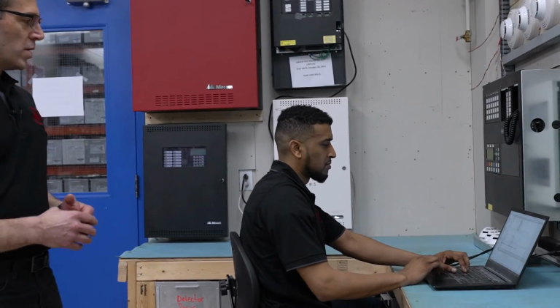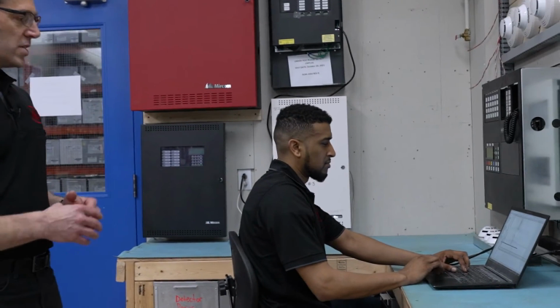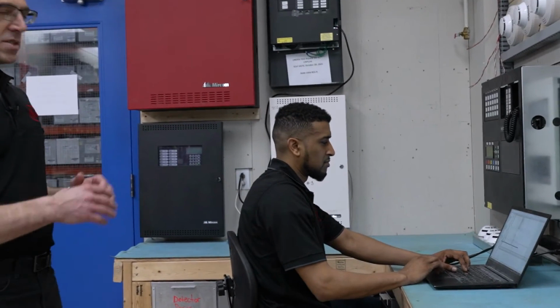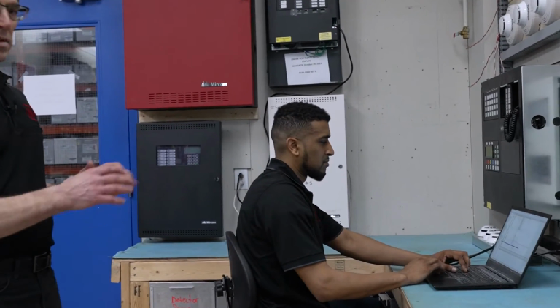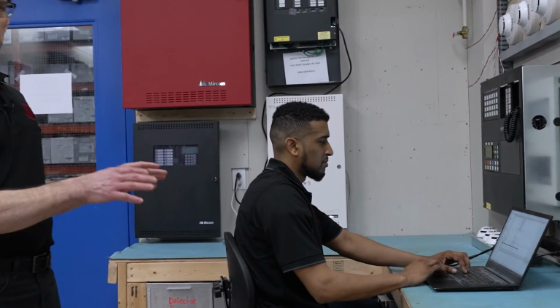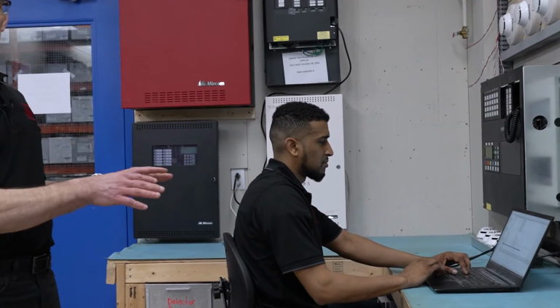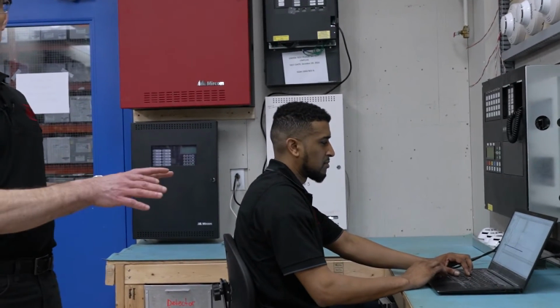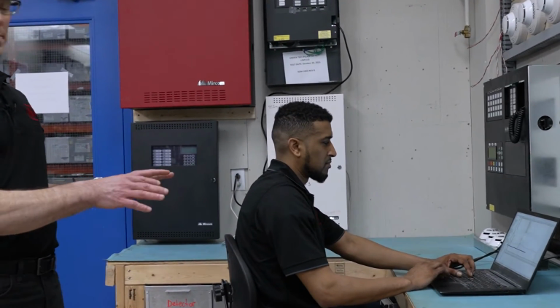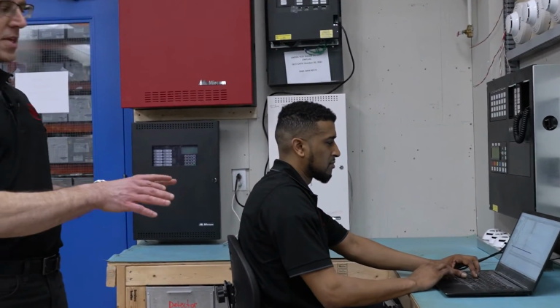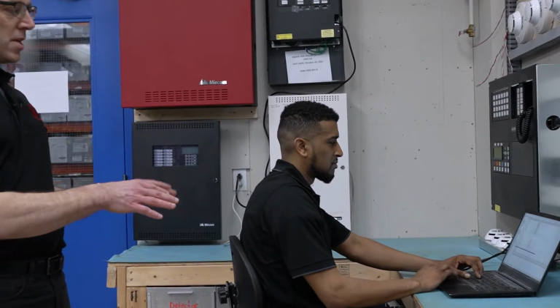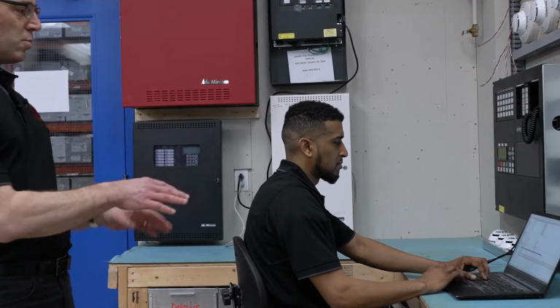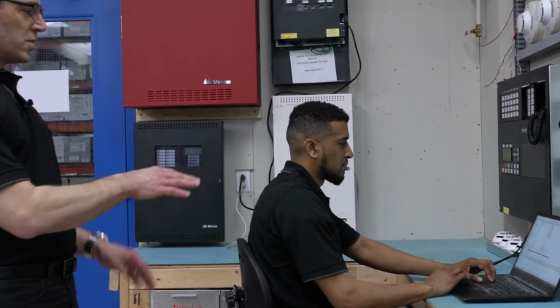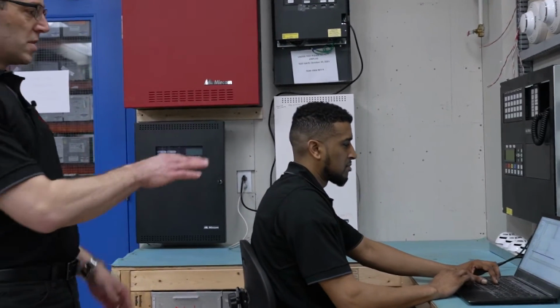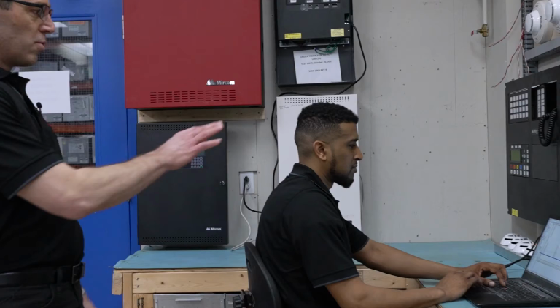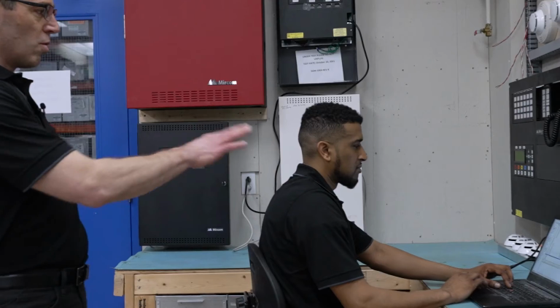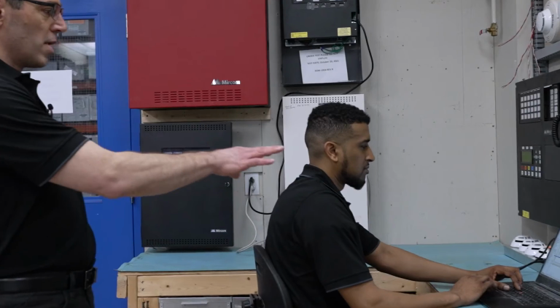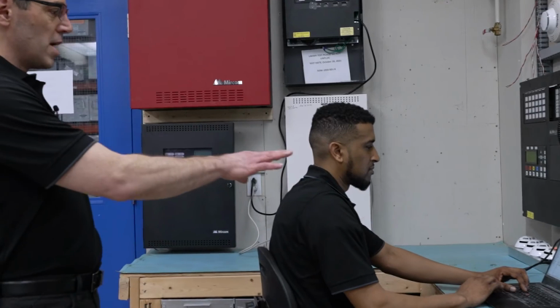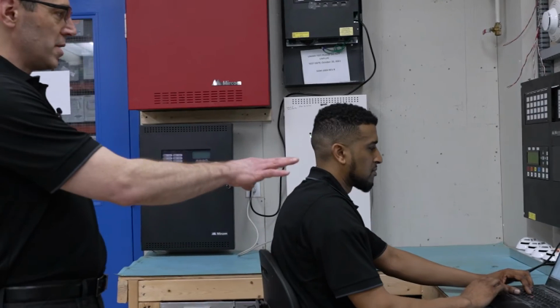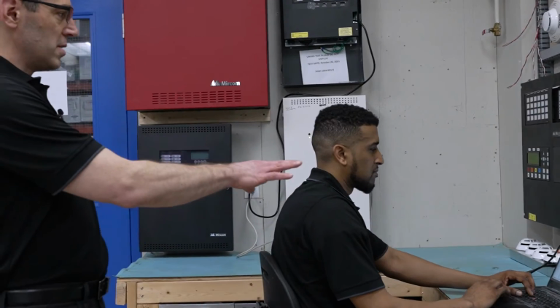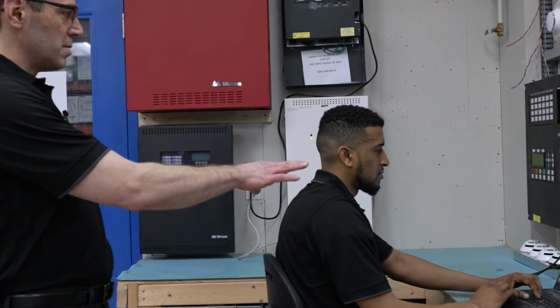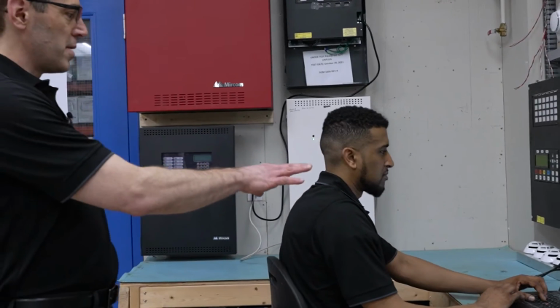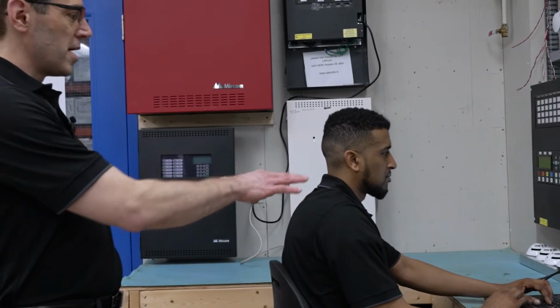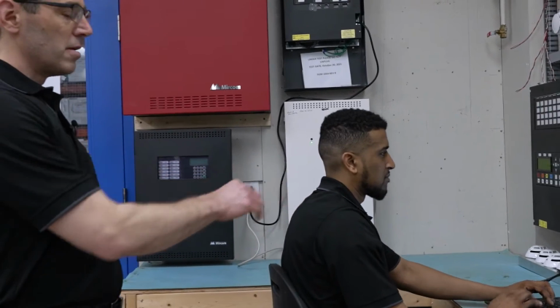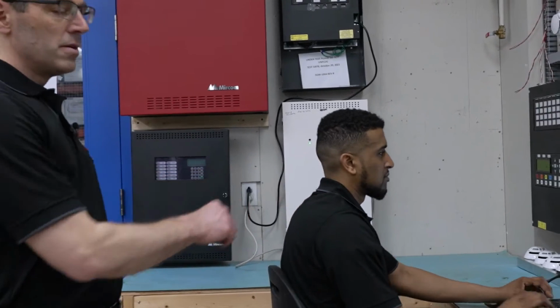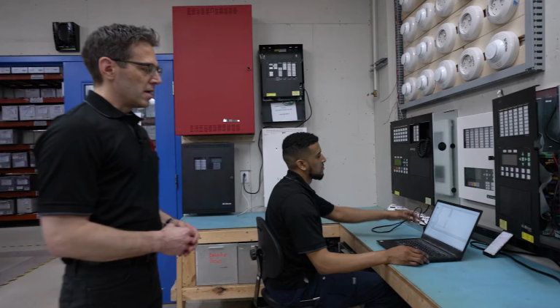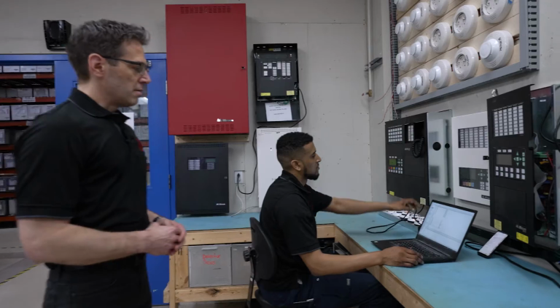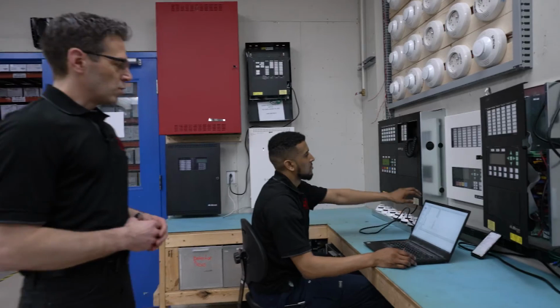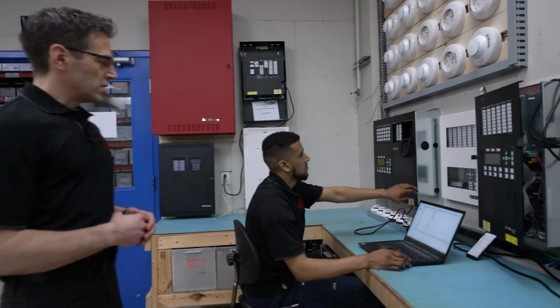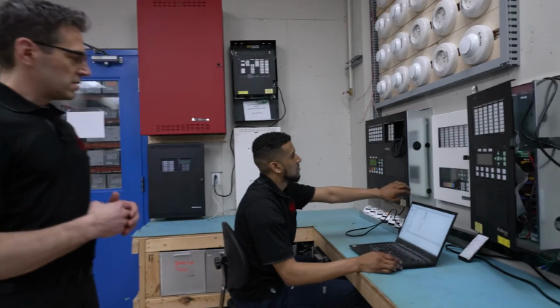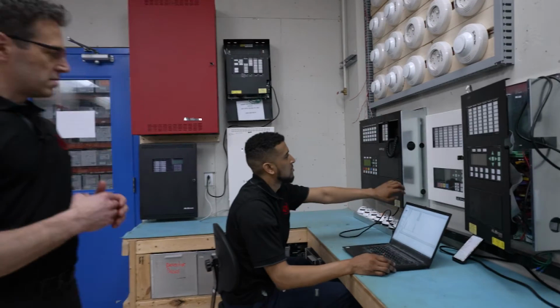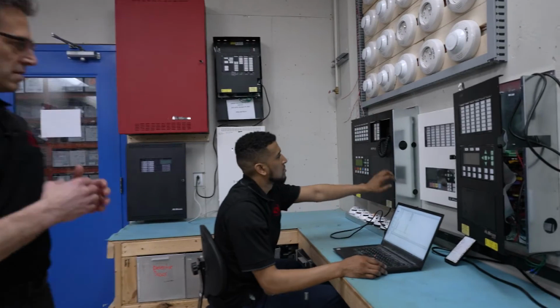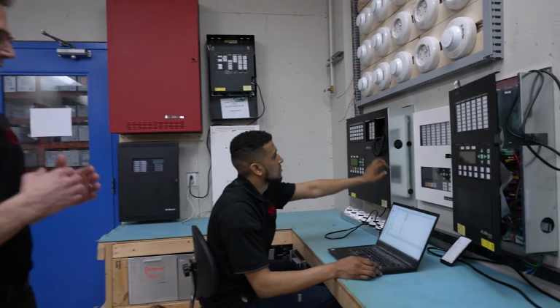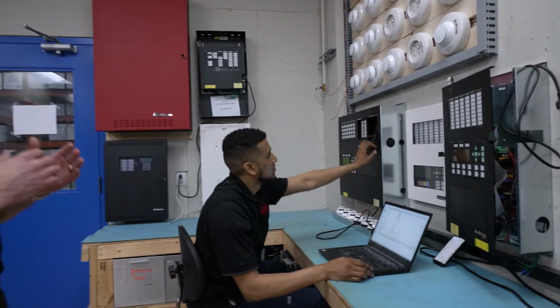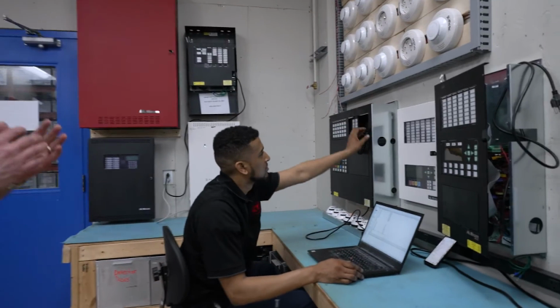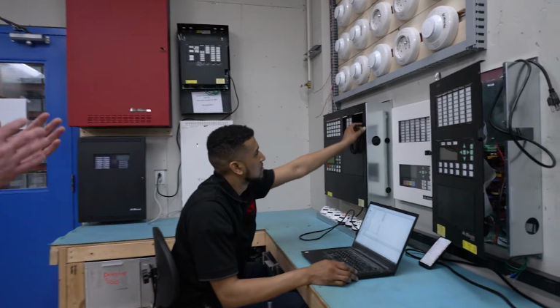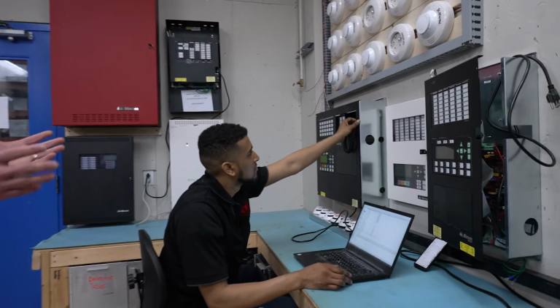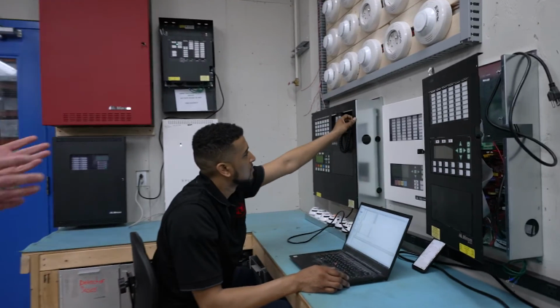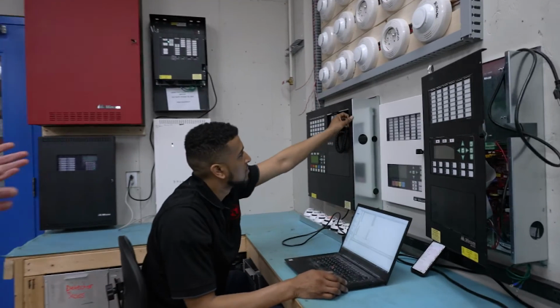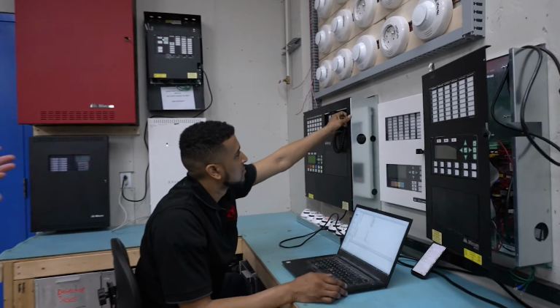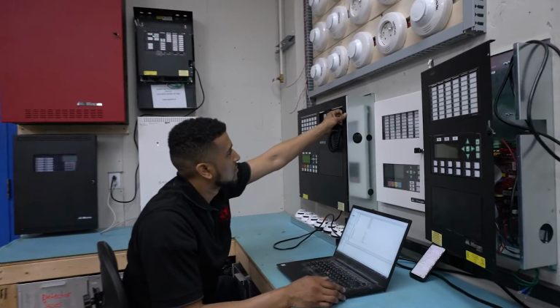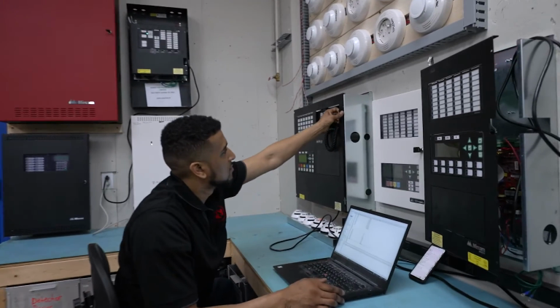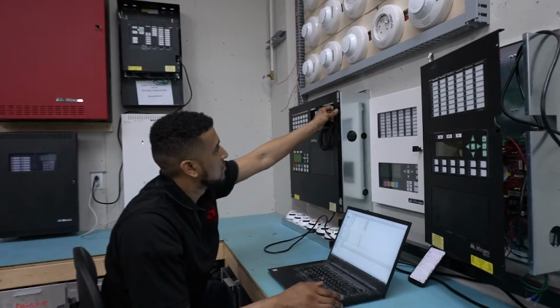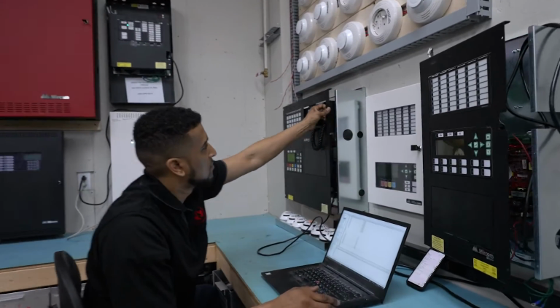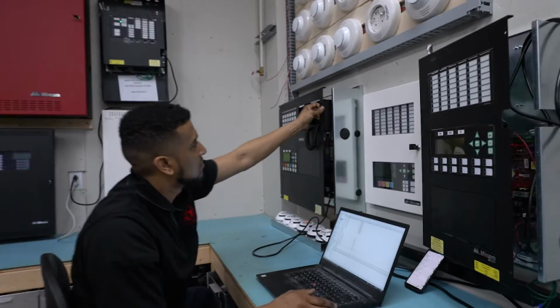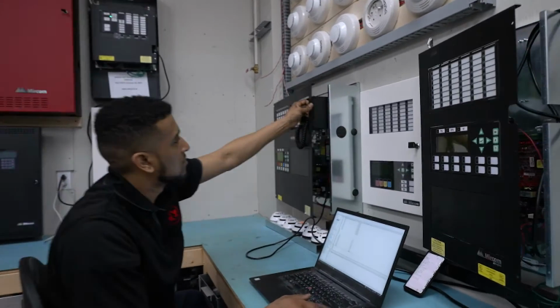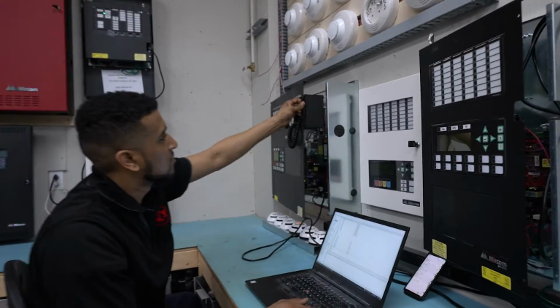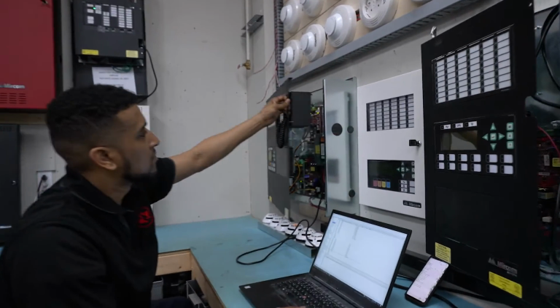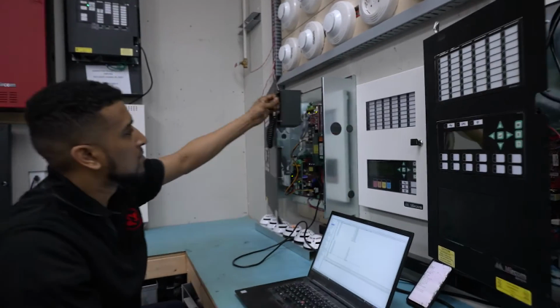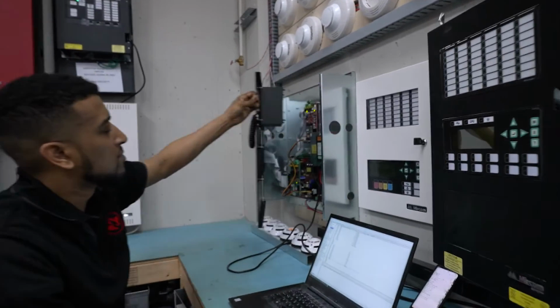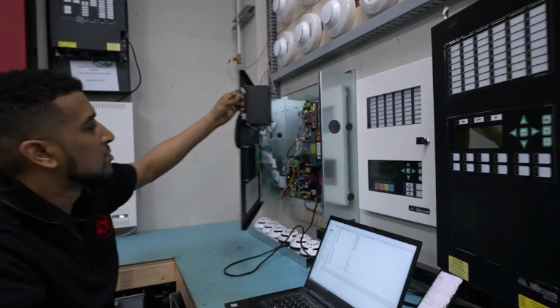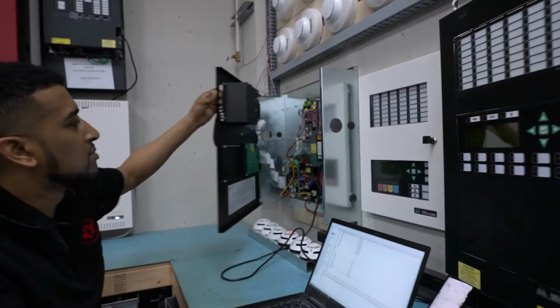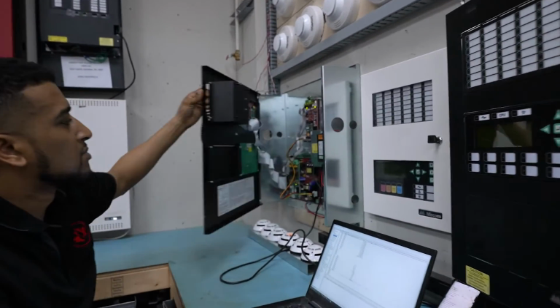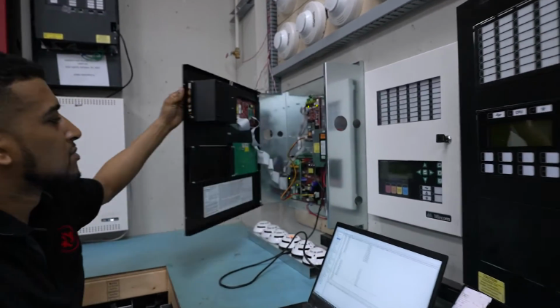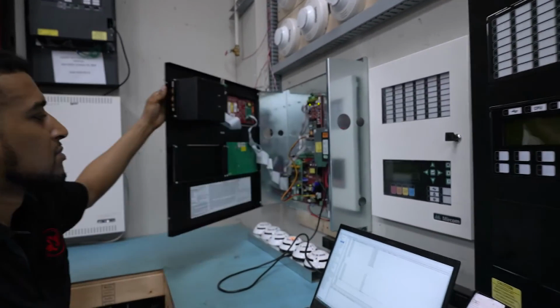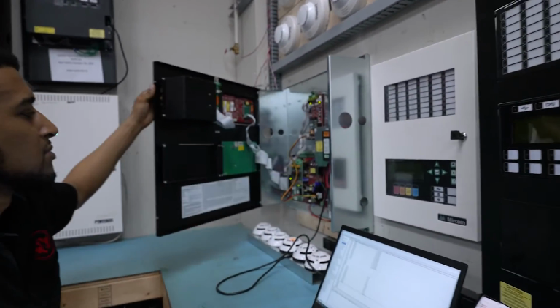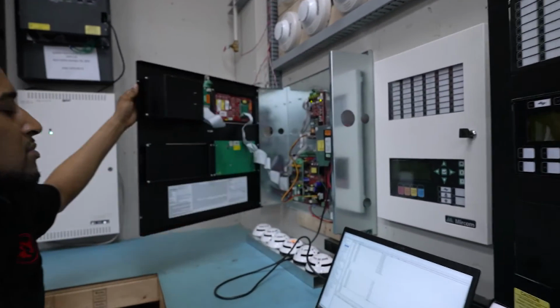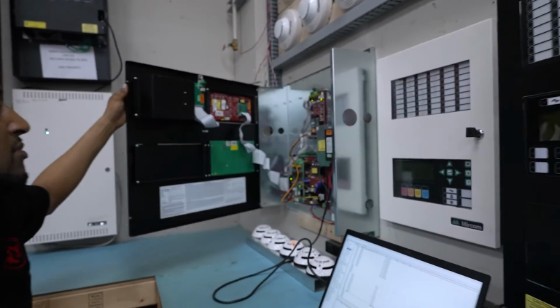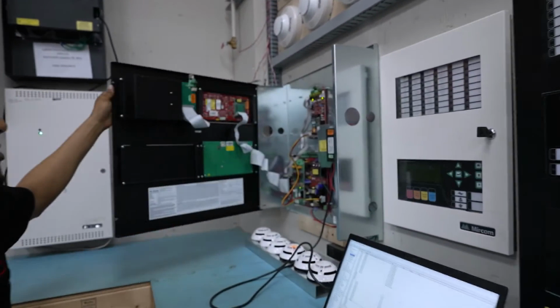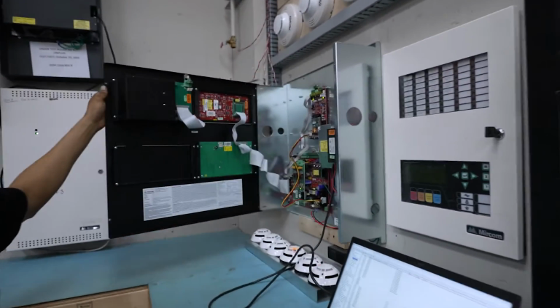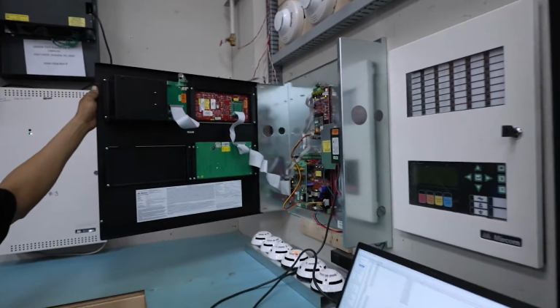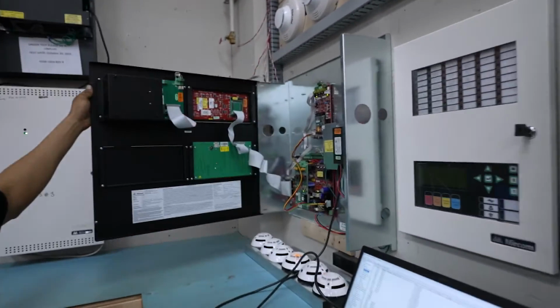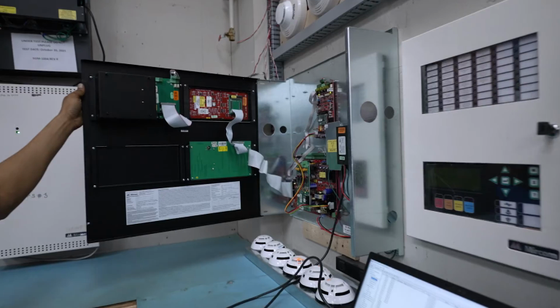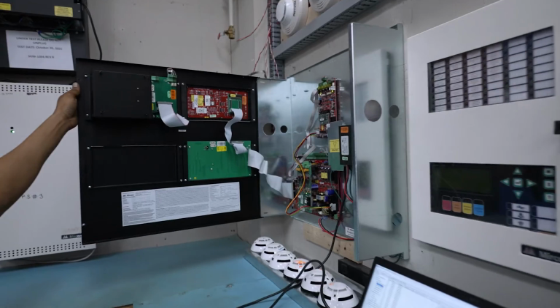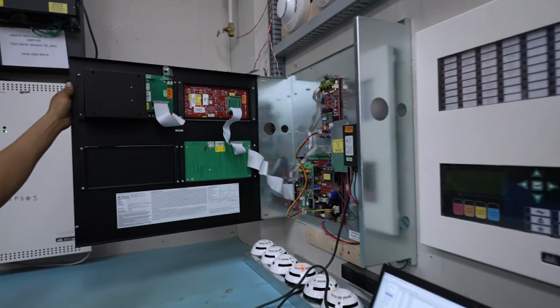Once that's all done, he puts the program into the panel, and once he's done that, we can perform testing to make sure it all works like it's supposed to.